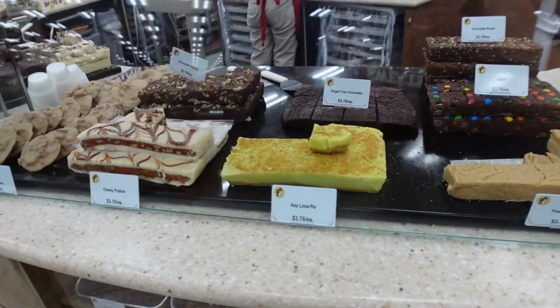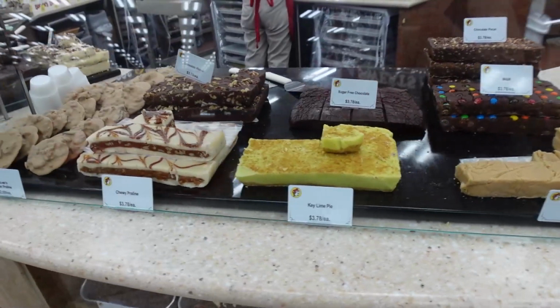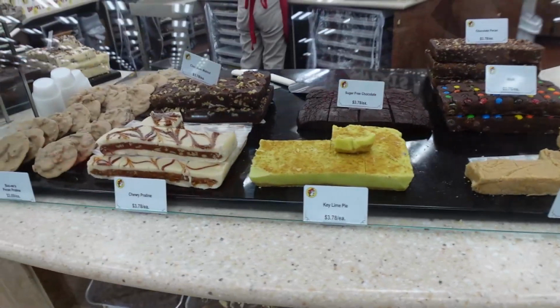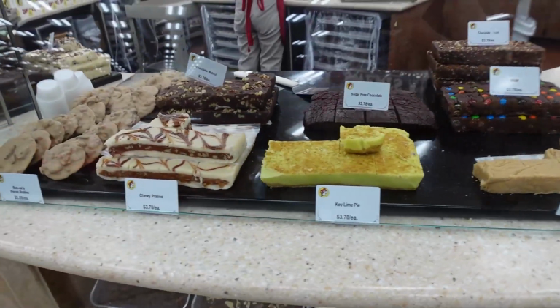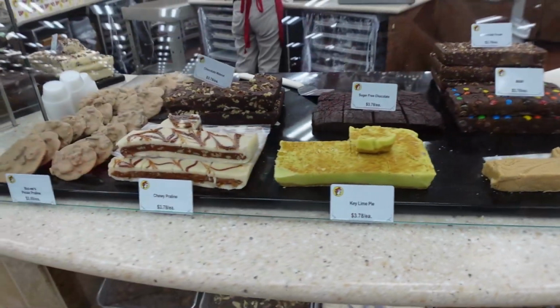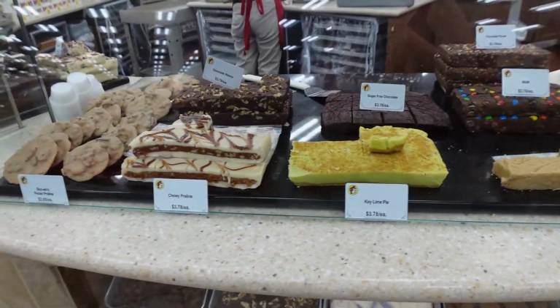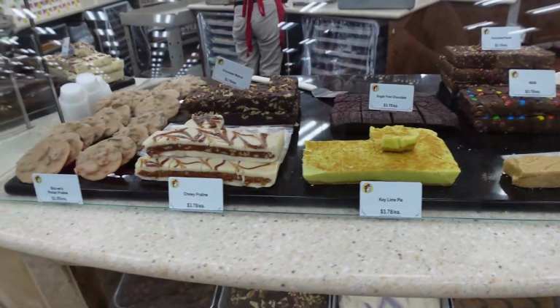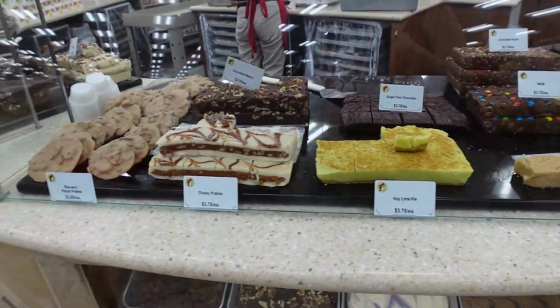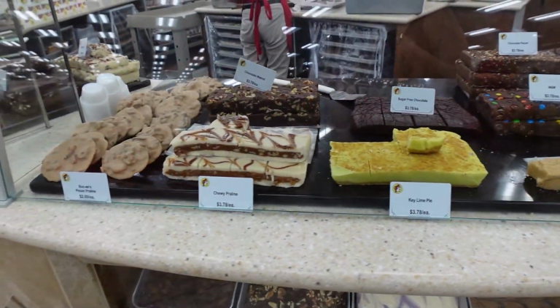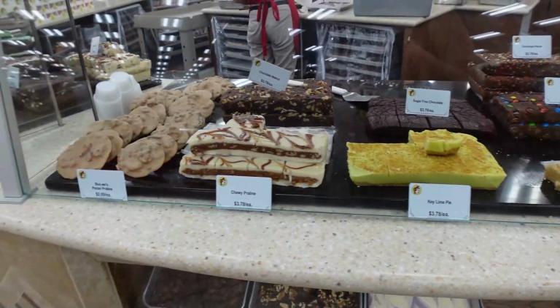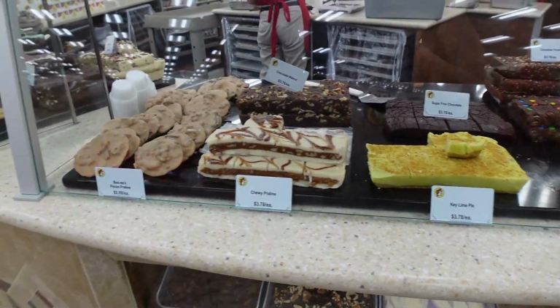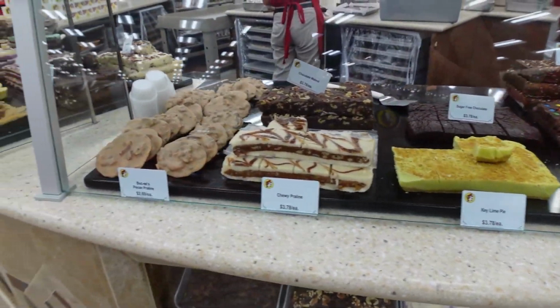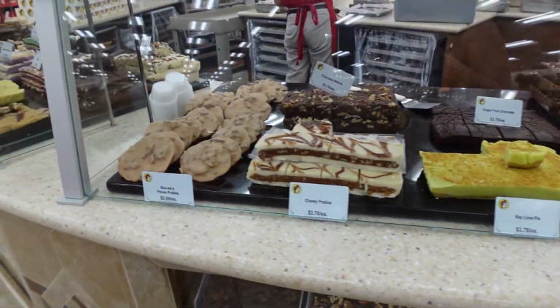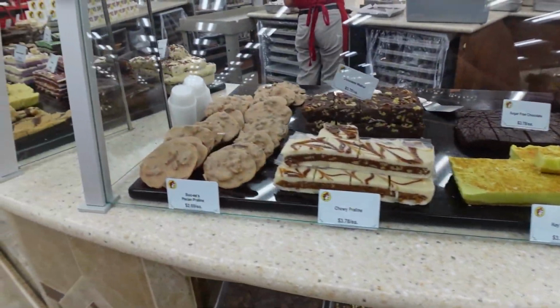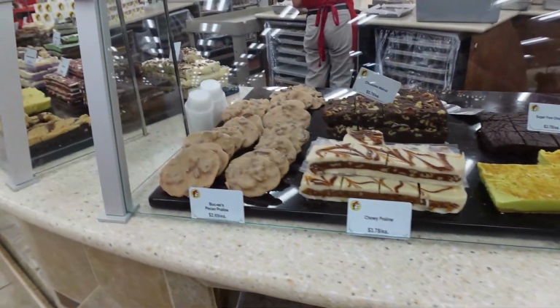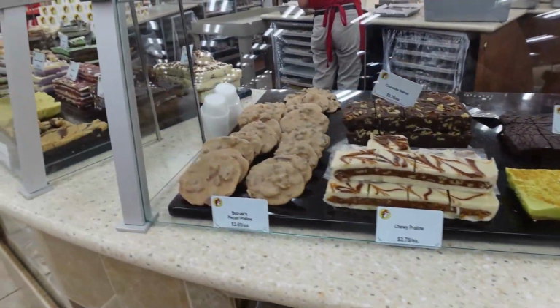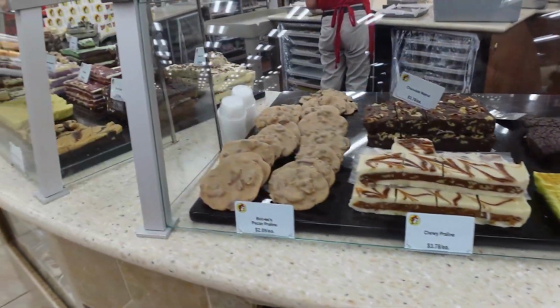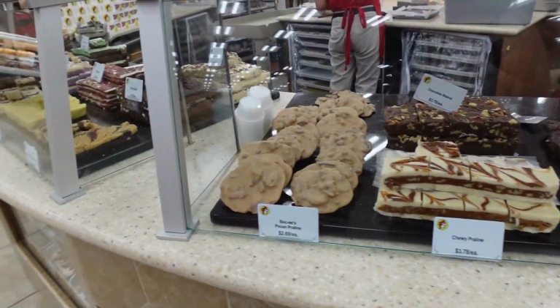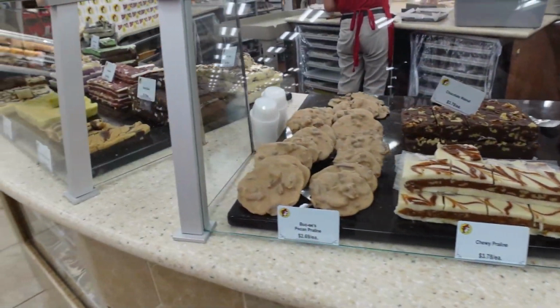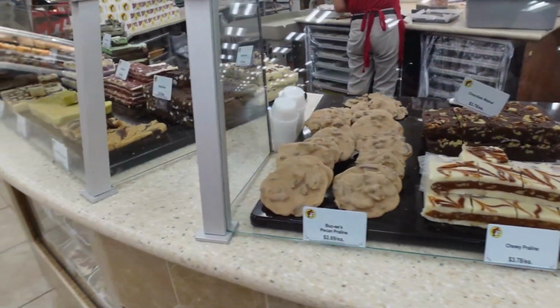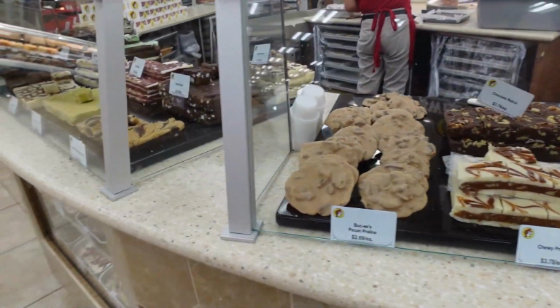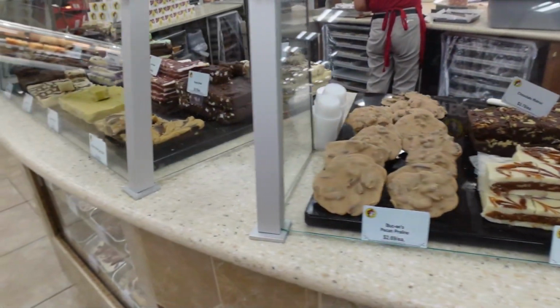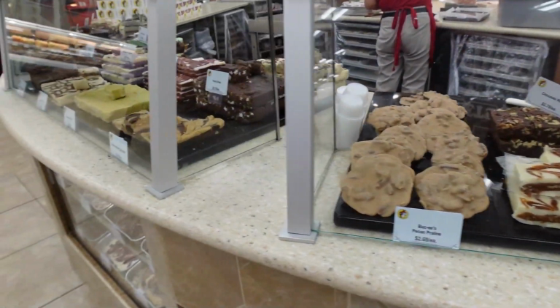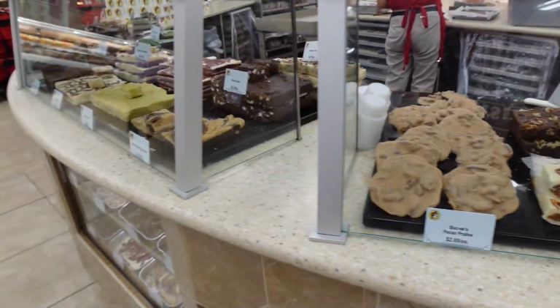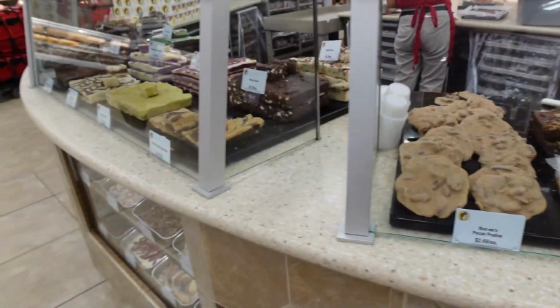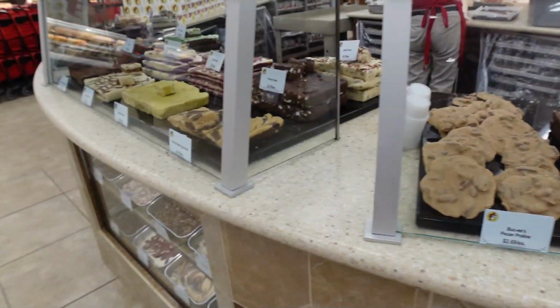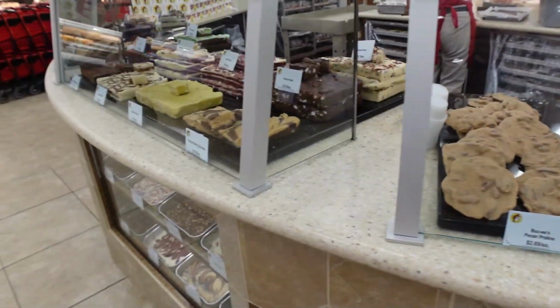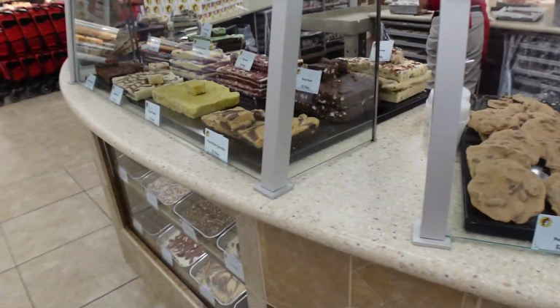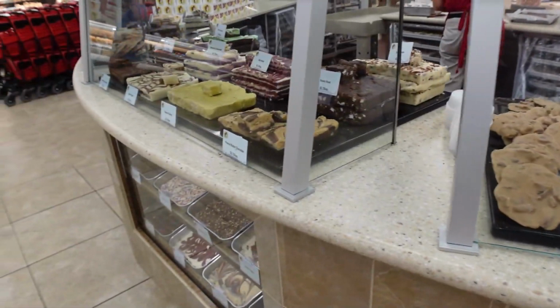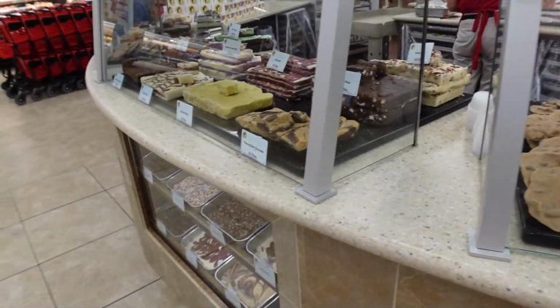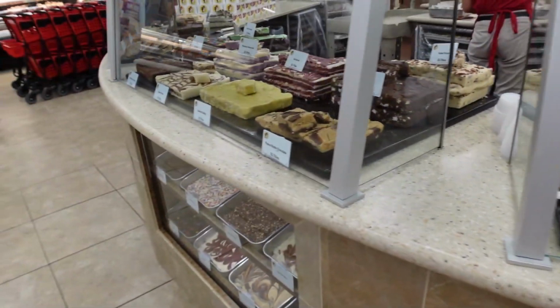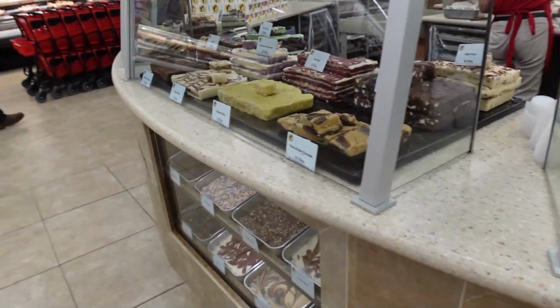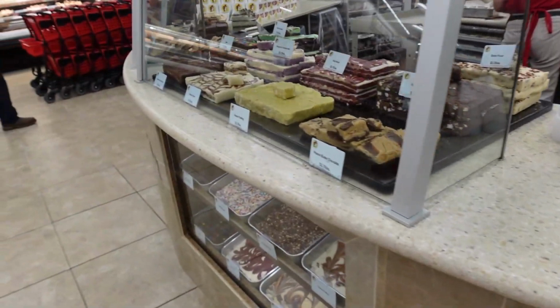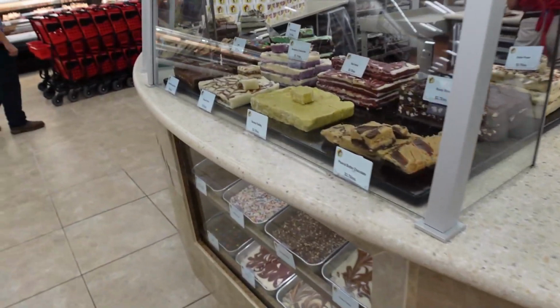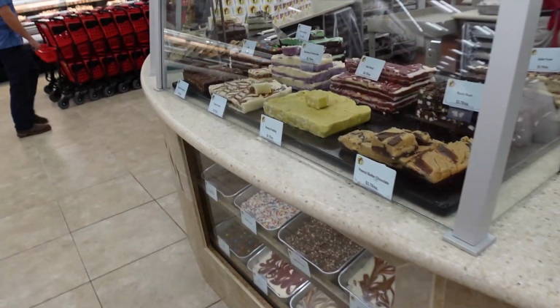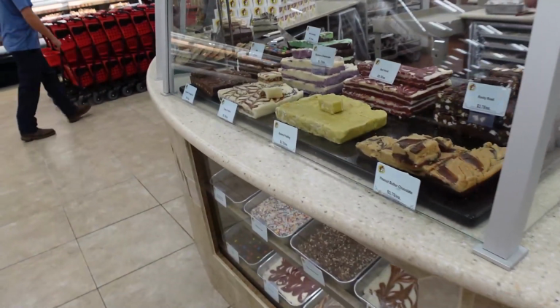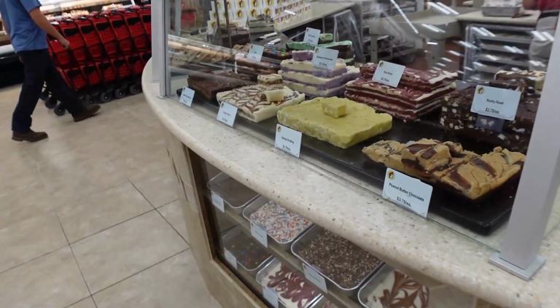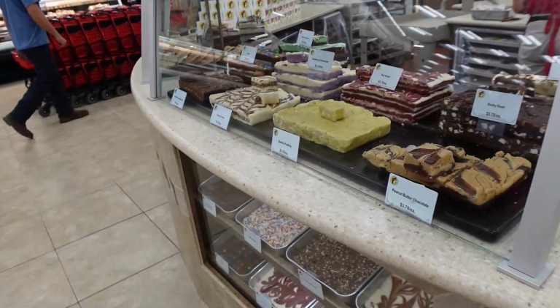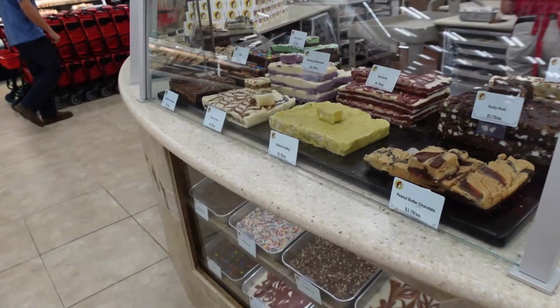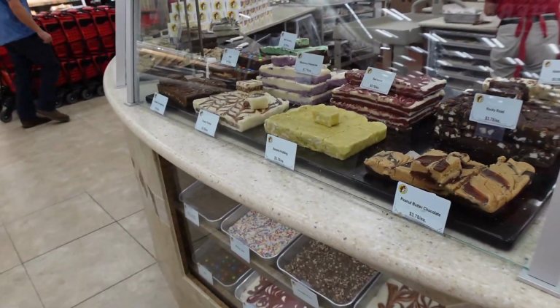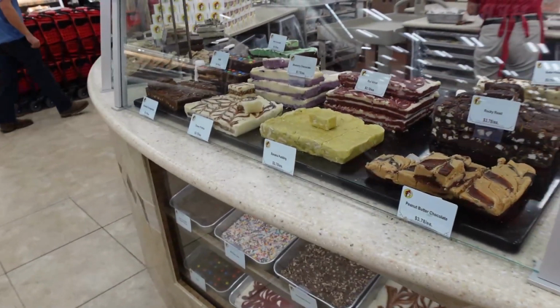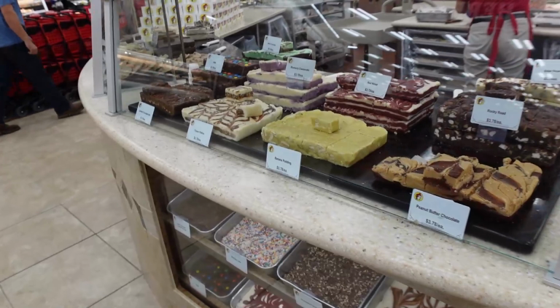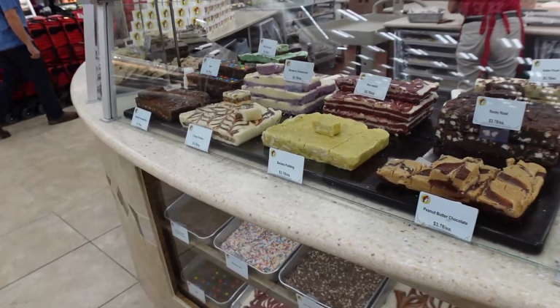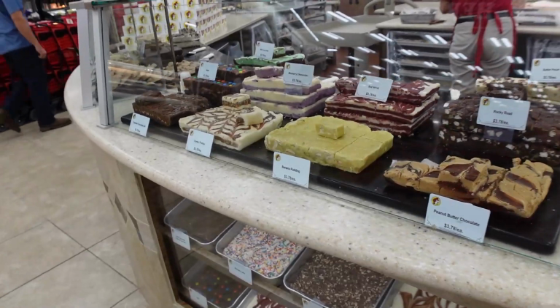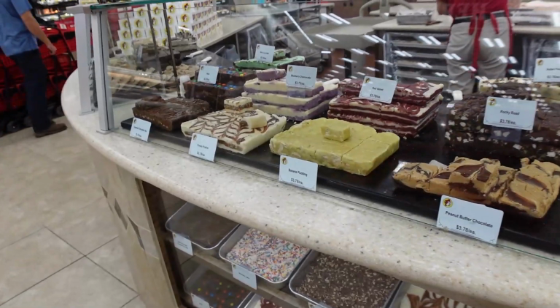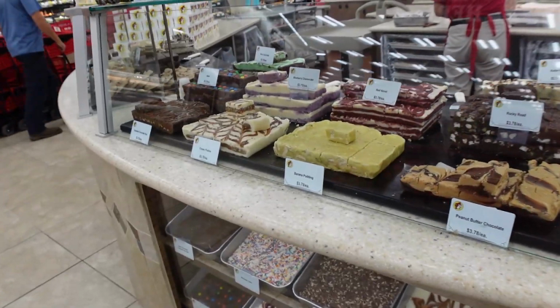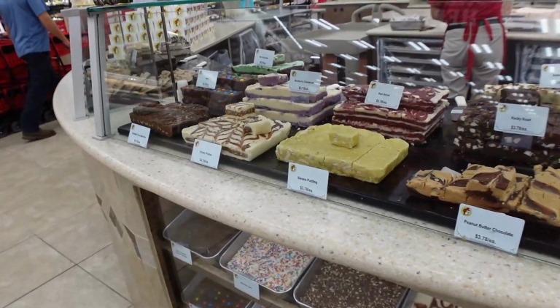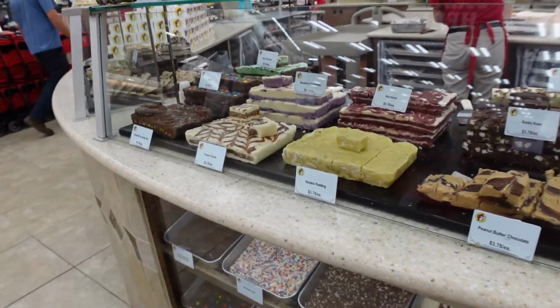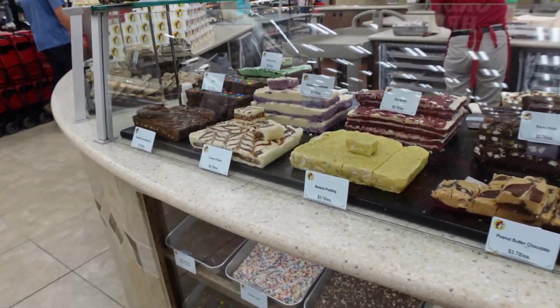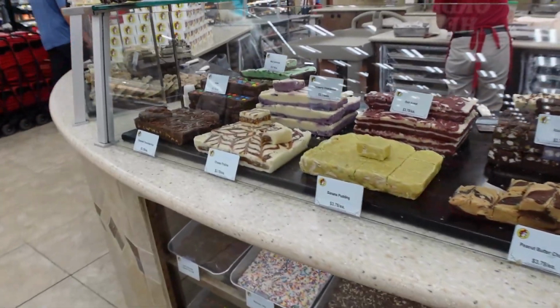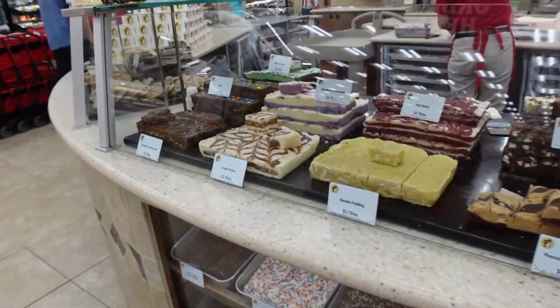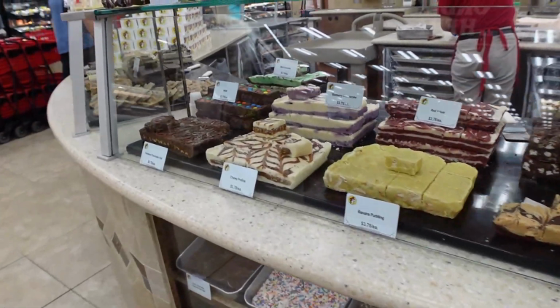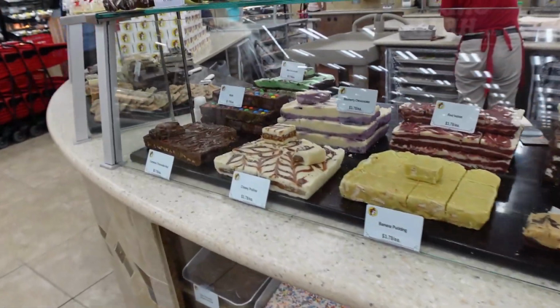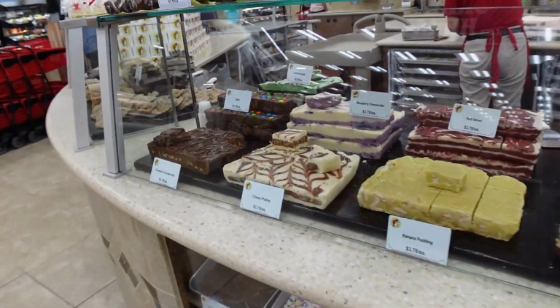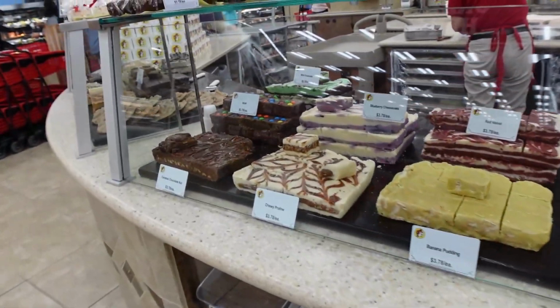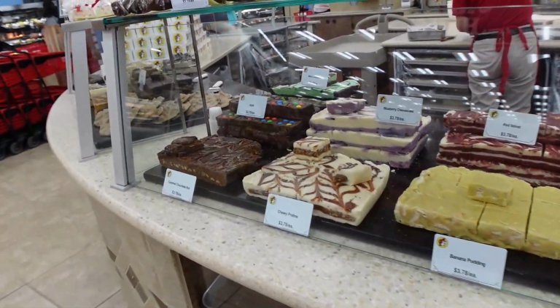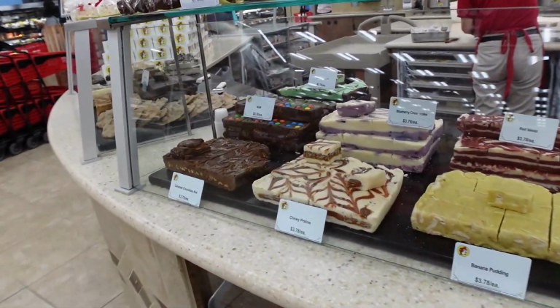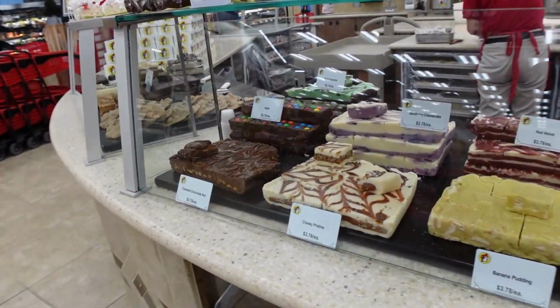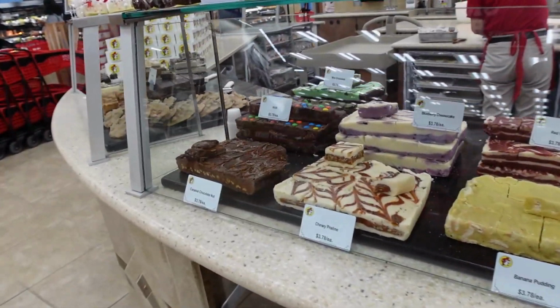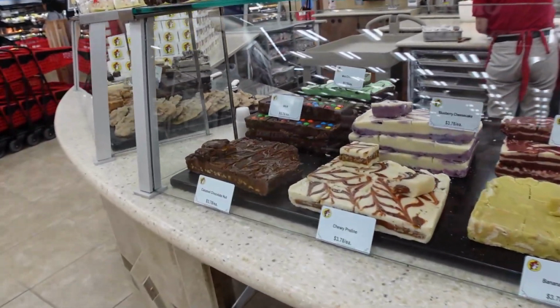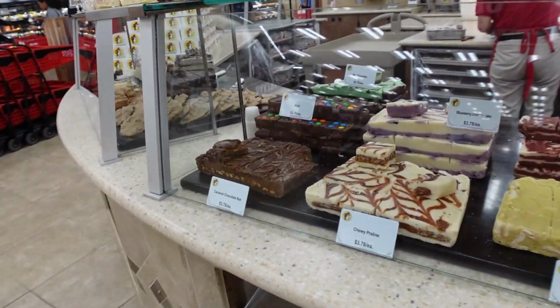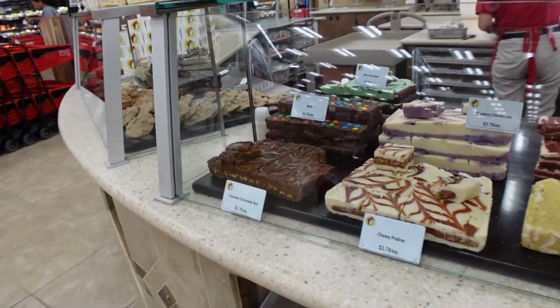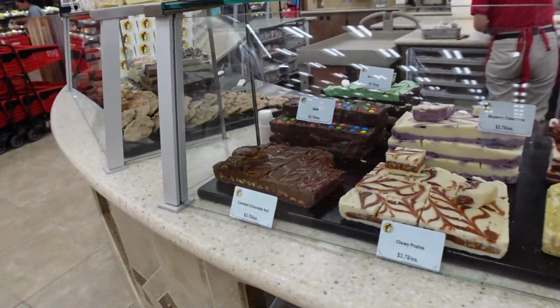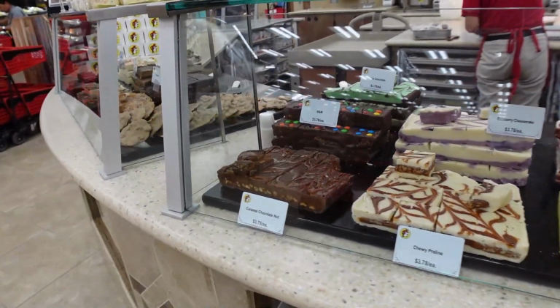If you enjoy fudge, this is the place to go. We've been told great things about it, and they do have quite the variety of flavors.